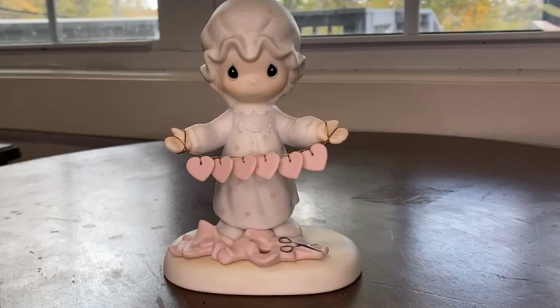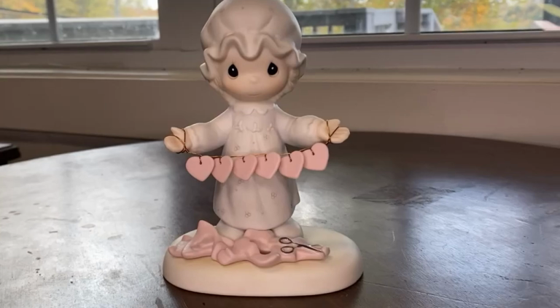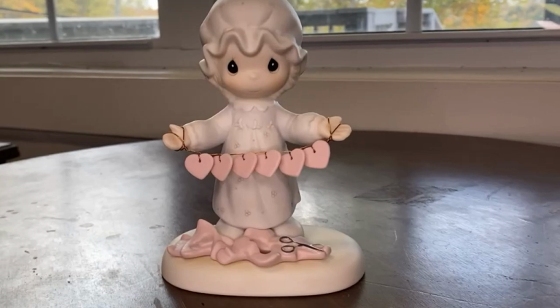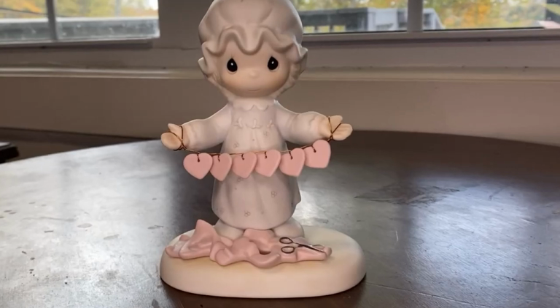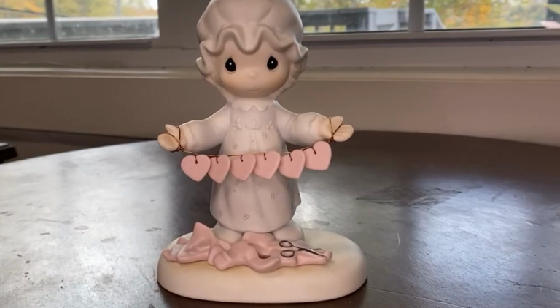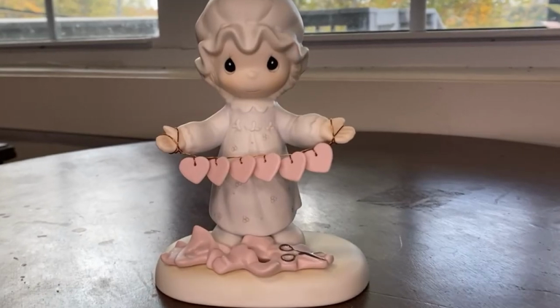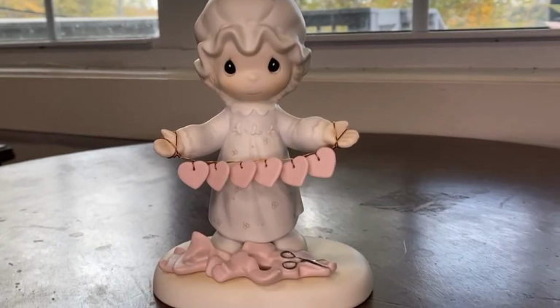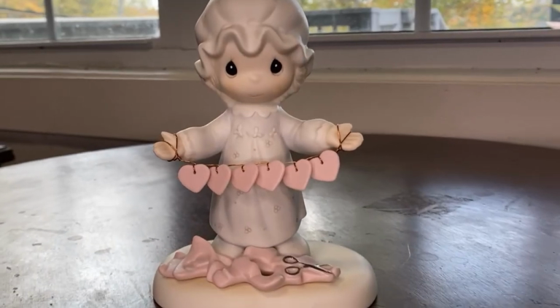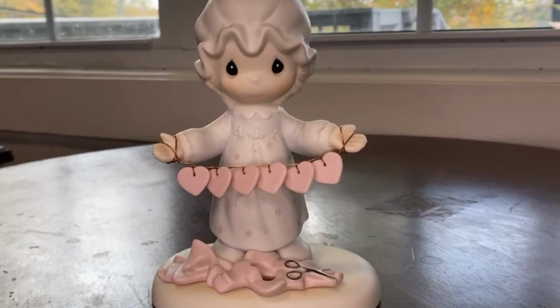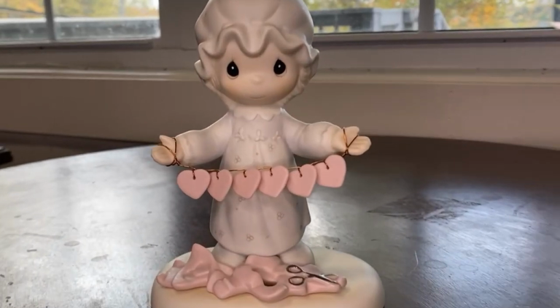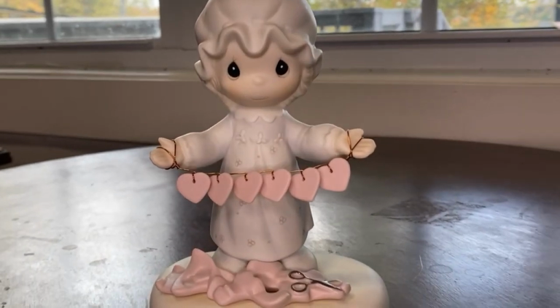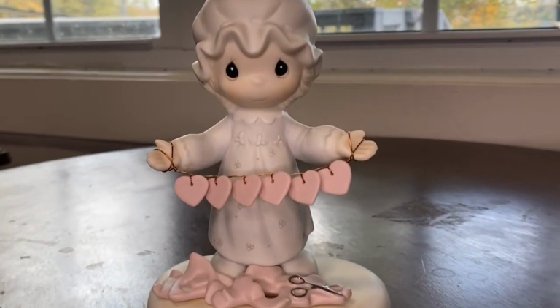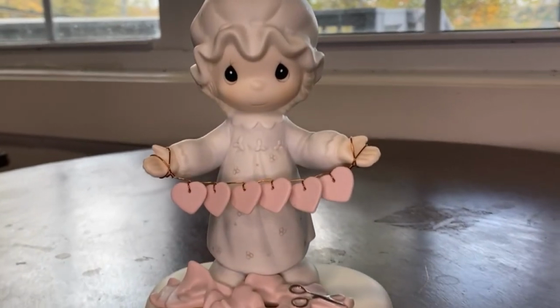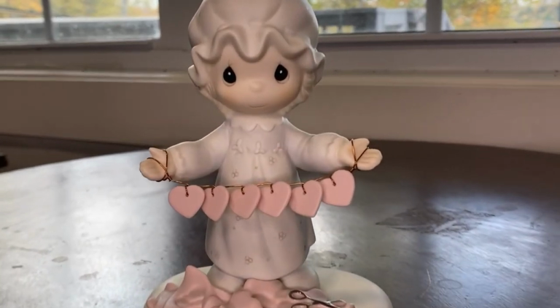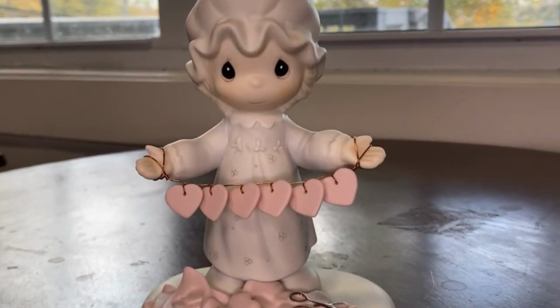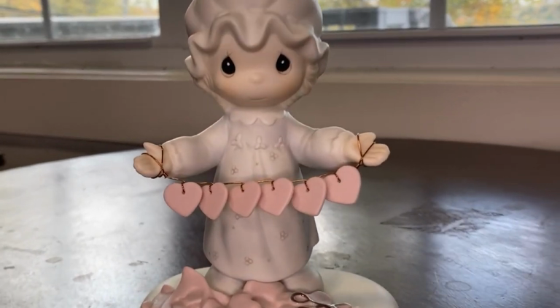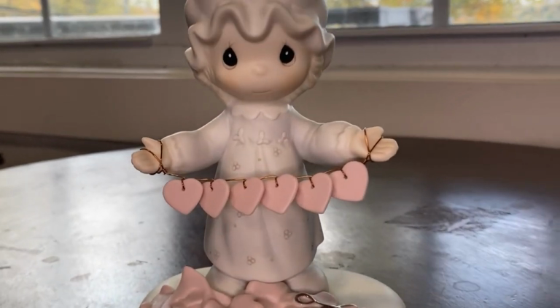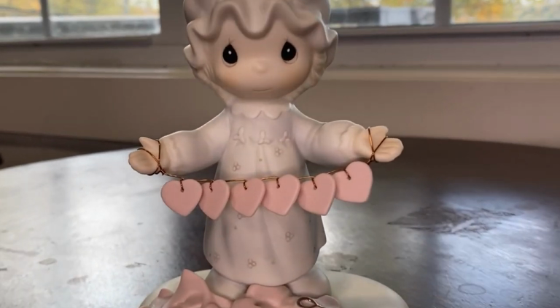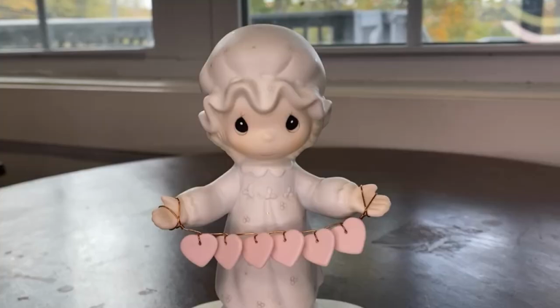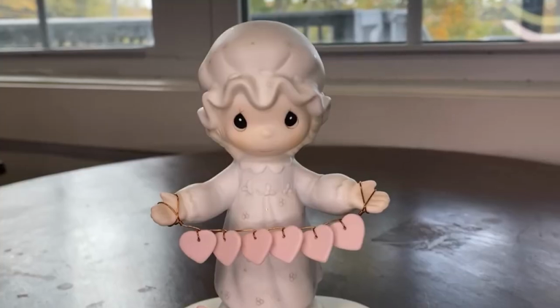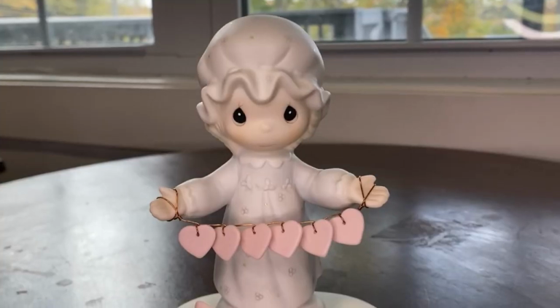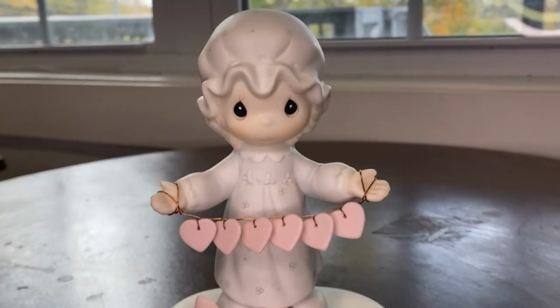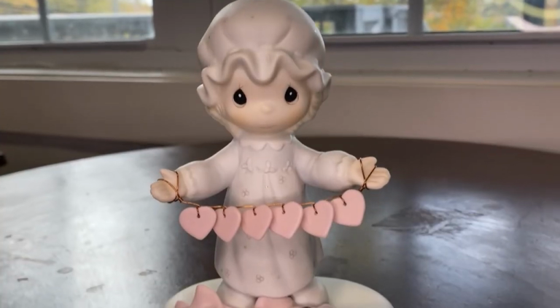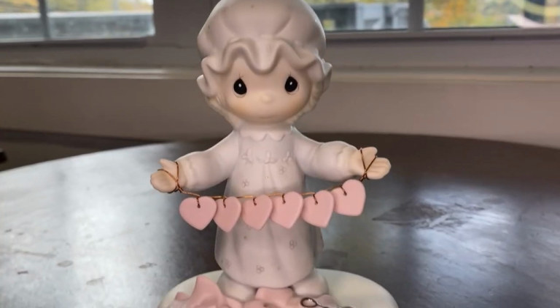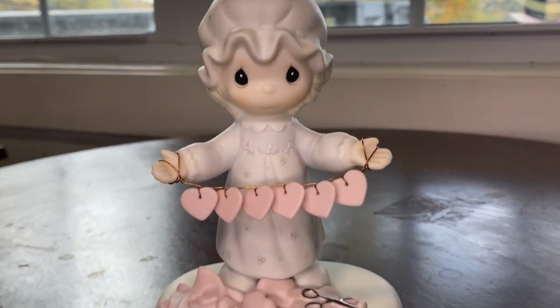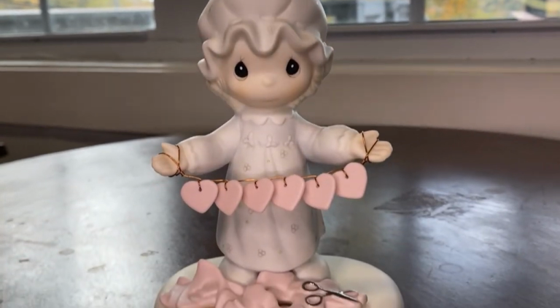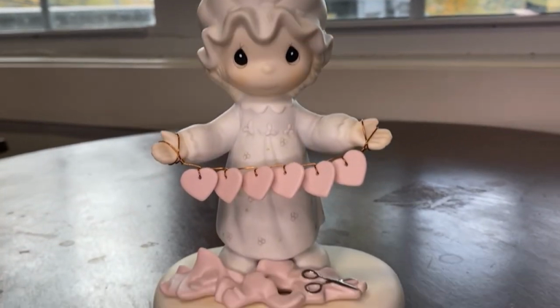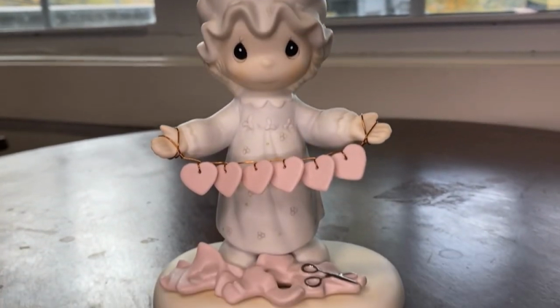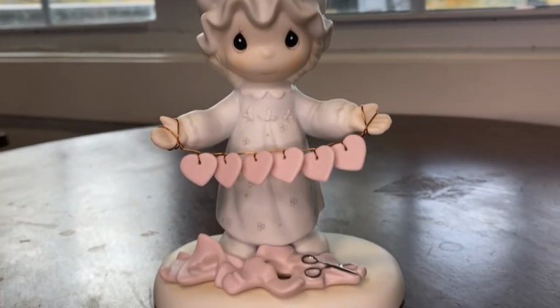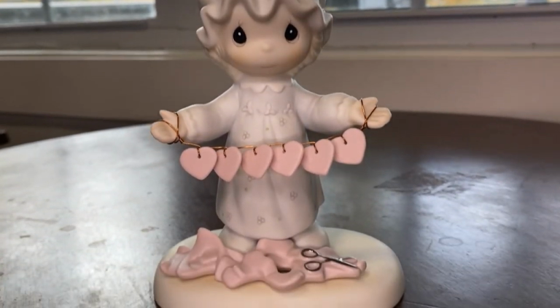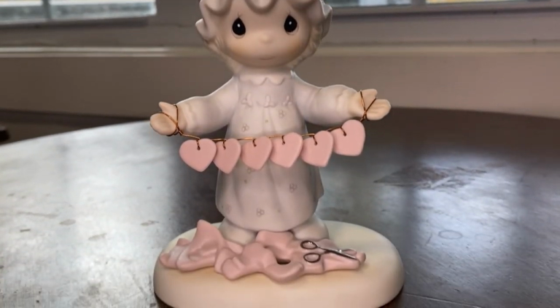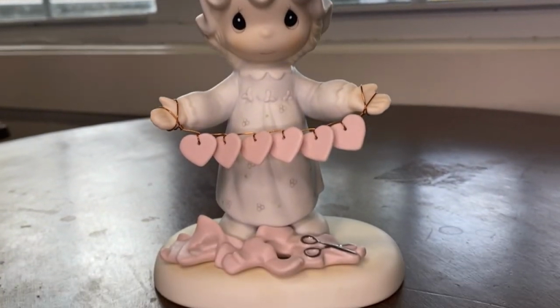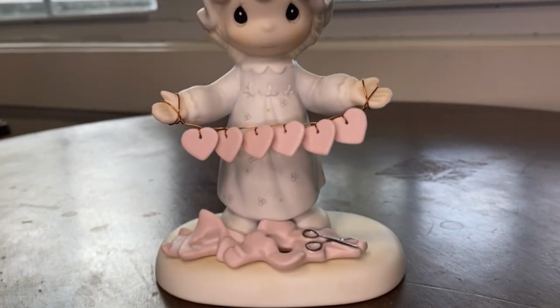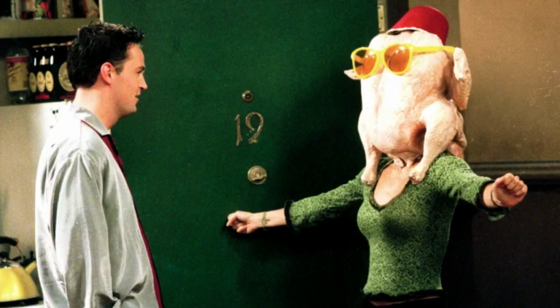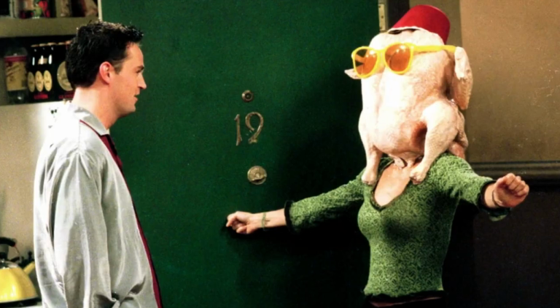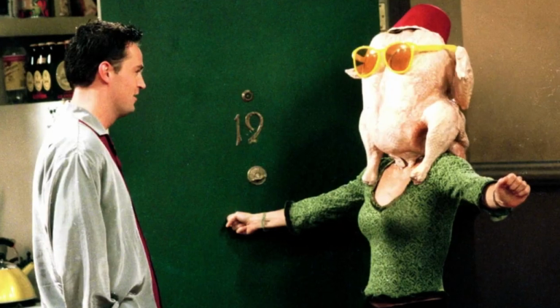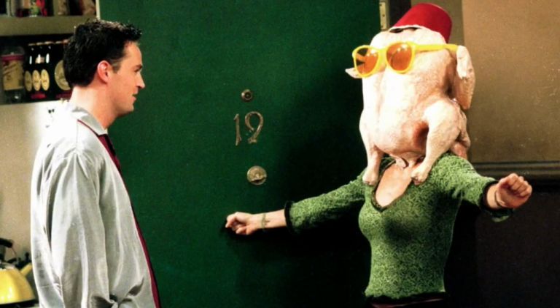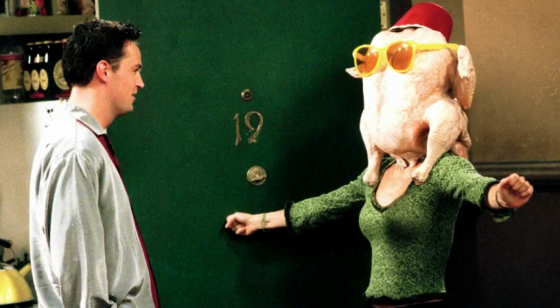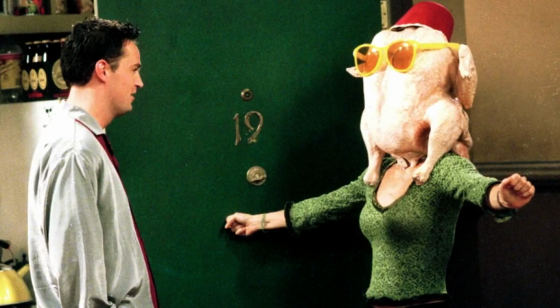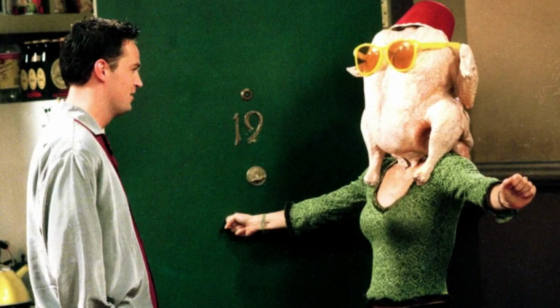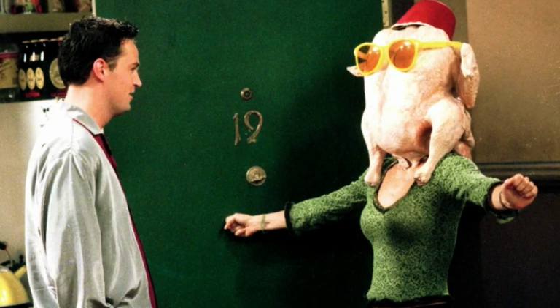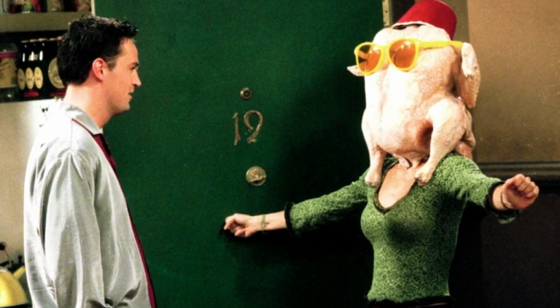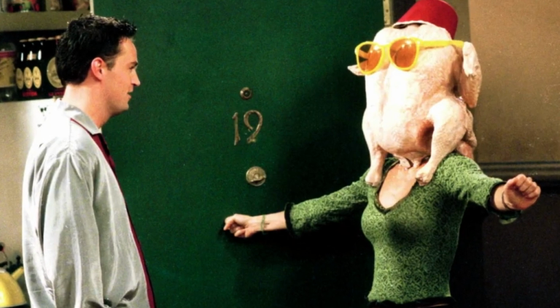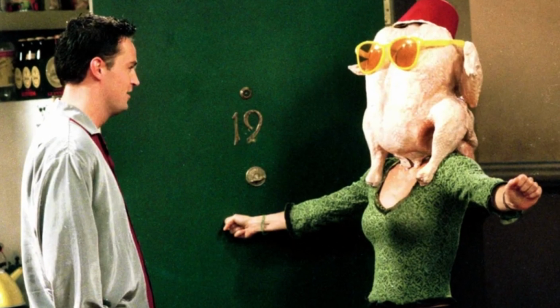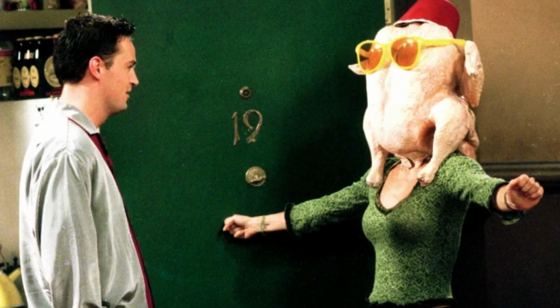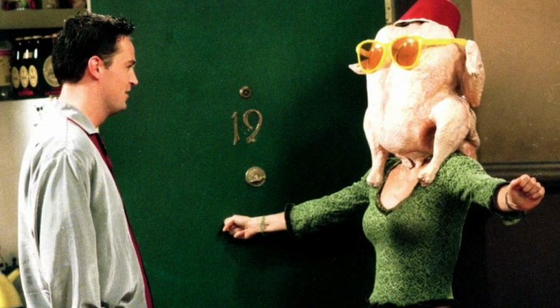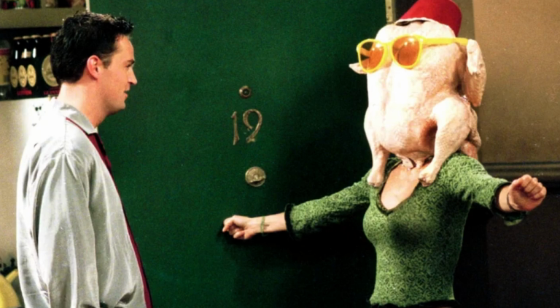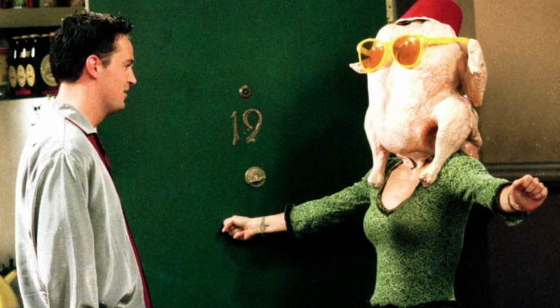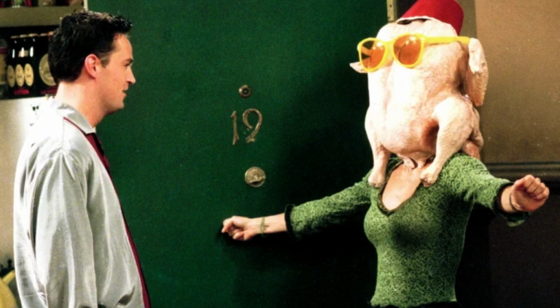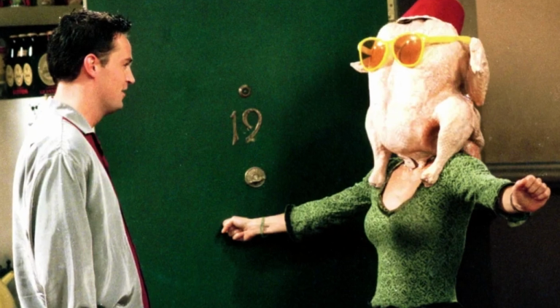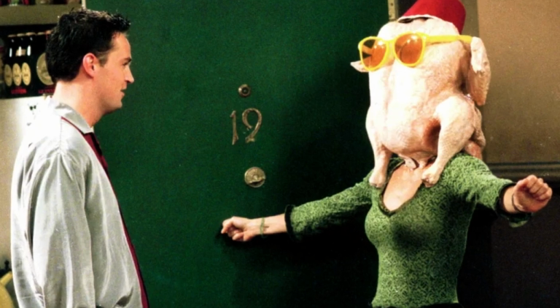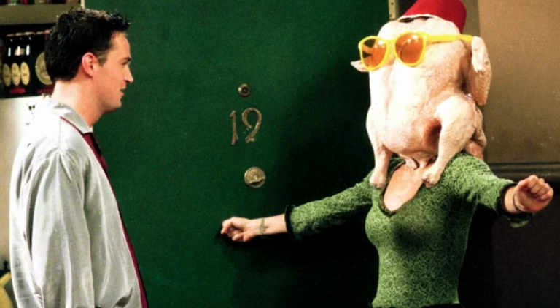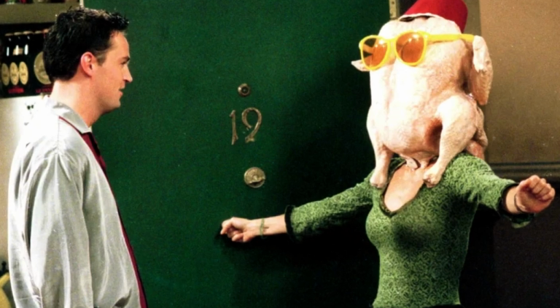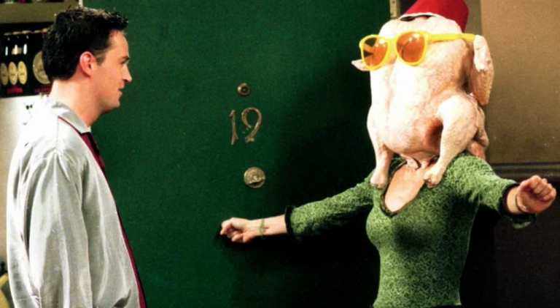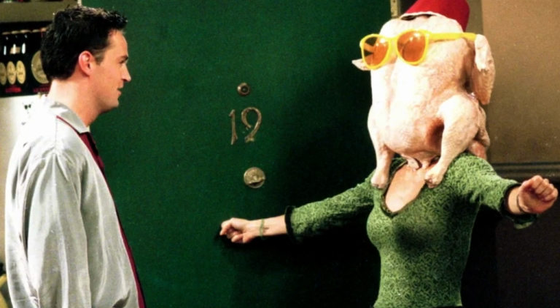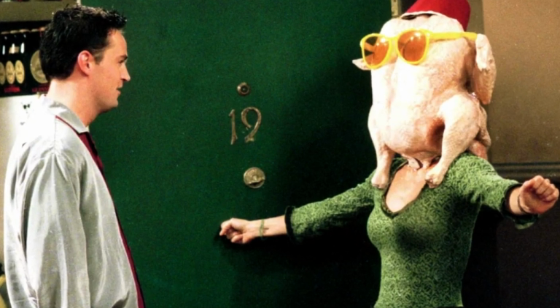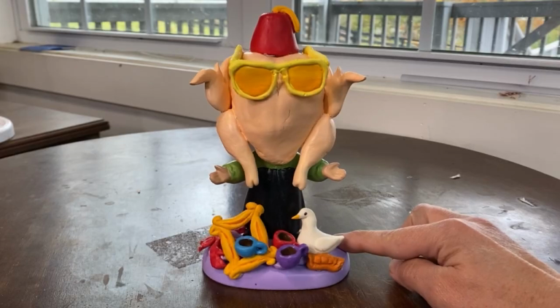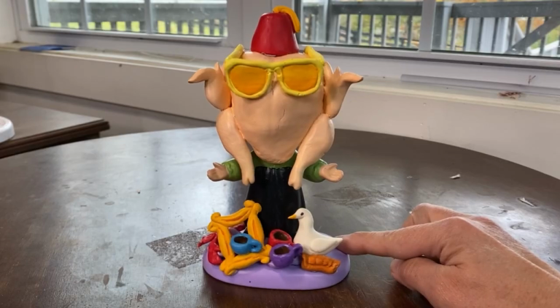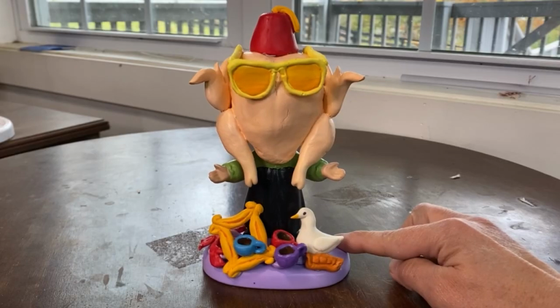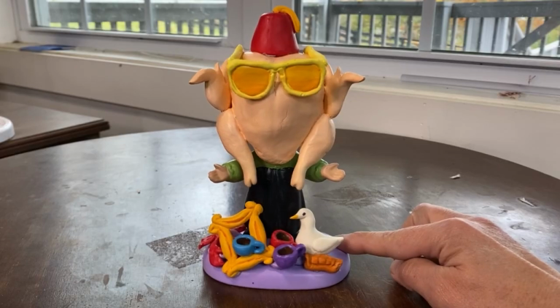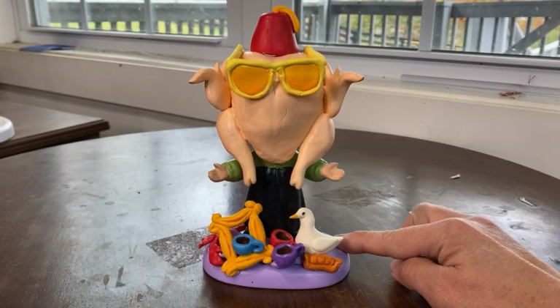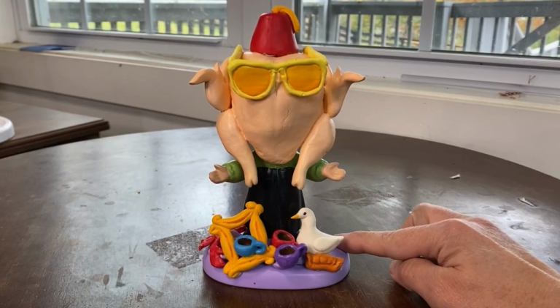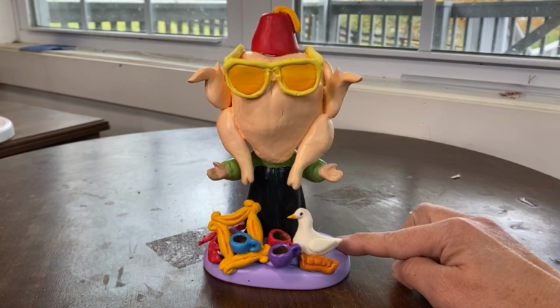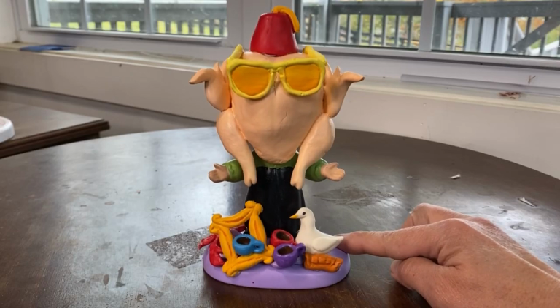I'm going to alter this precious moment and turn it into something for Thanksgiving. Remember the scene from Friends with Monica wearing a turkey on her head? Let's go!